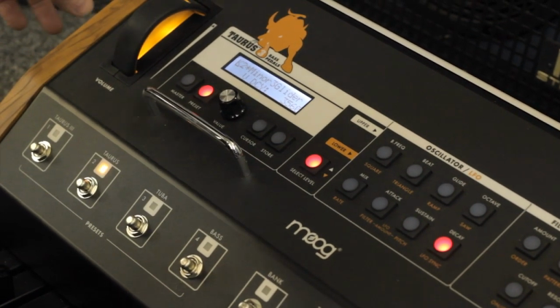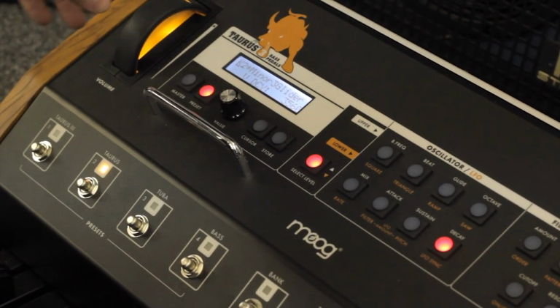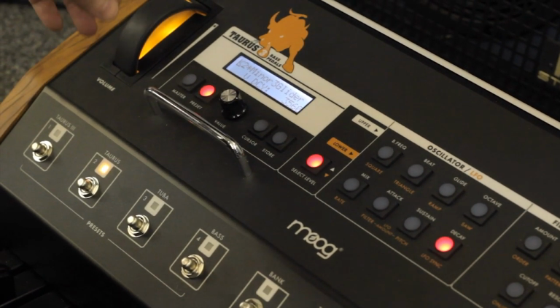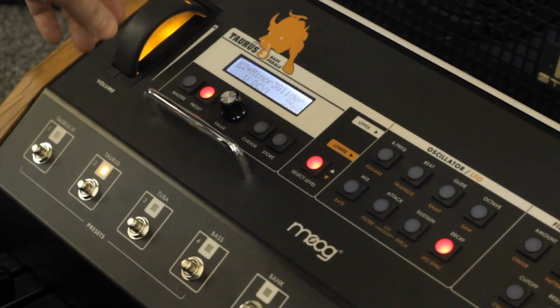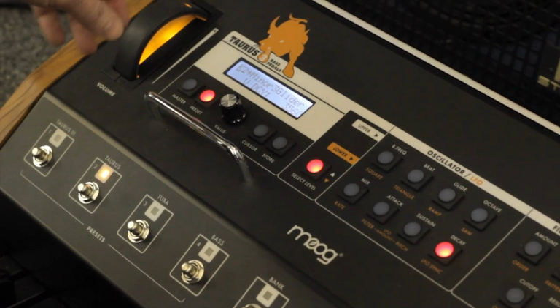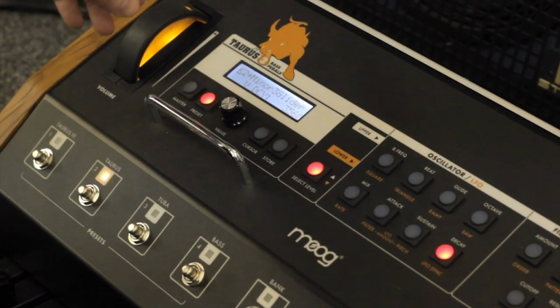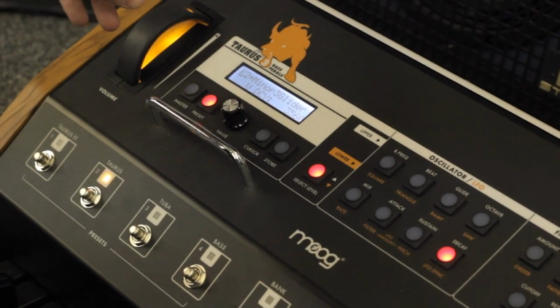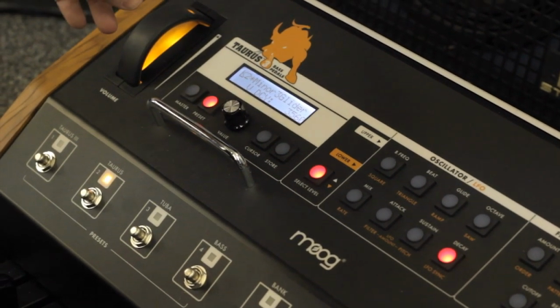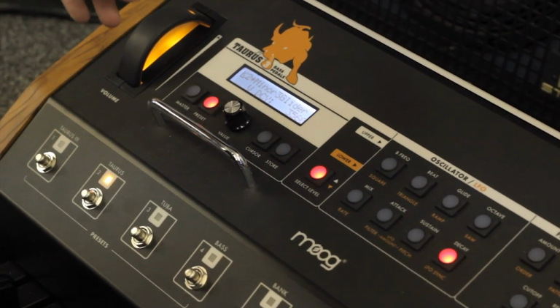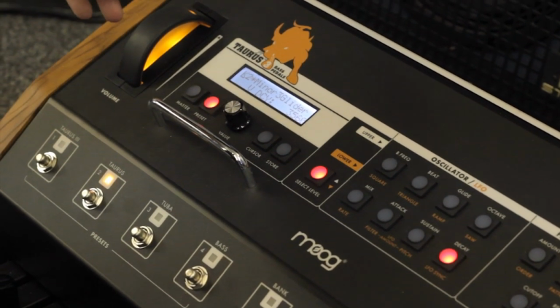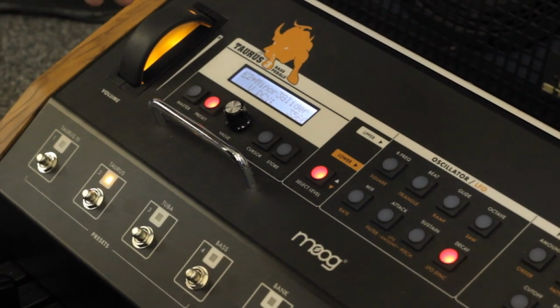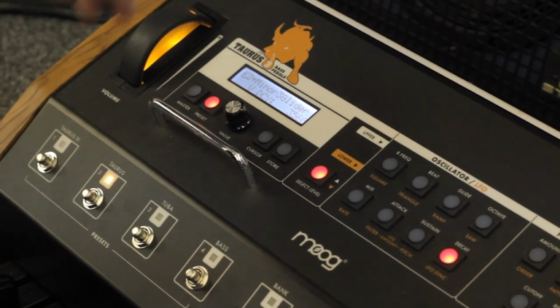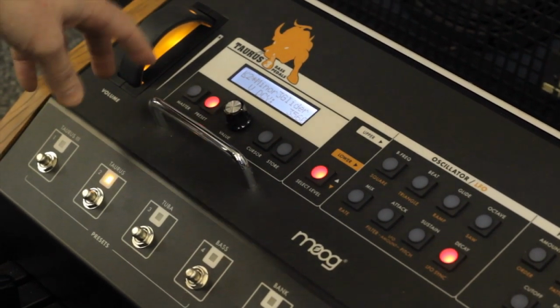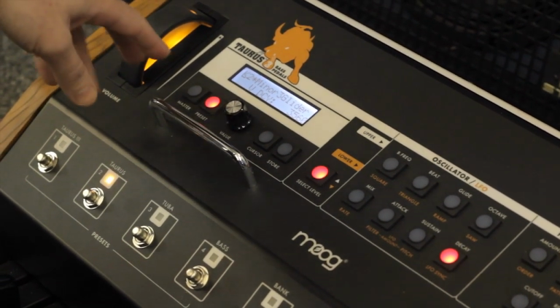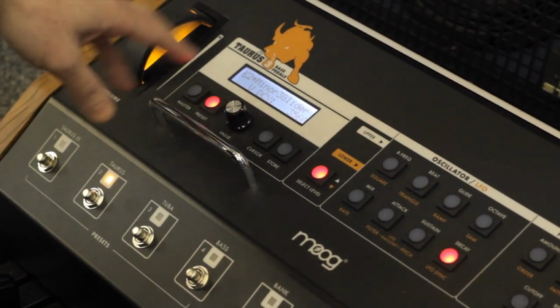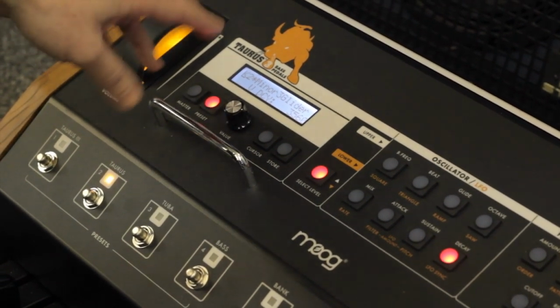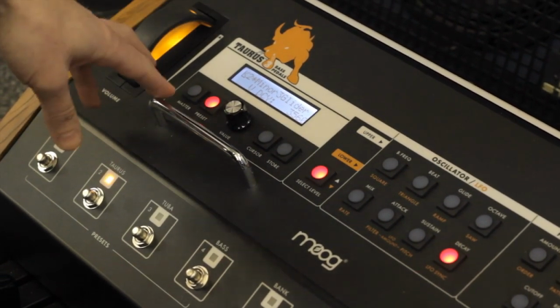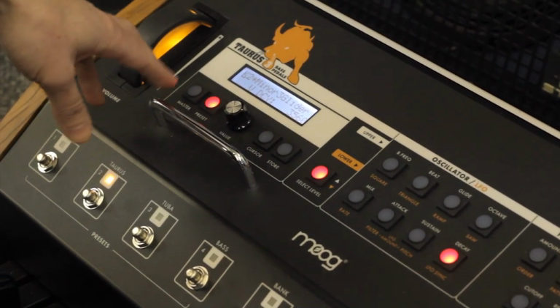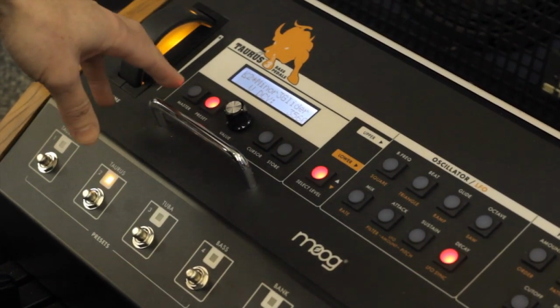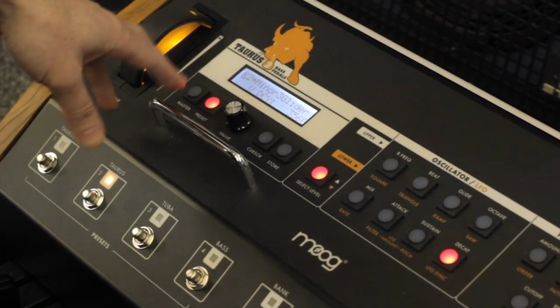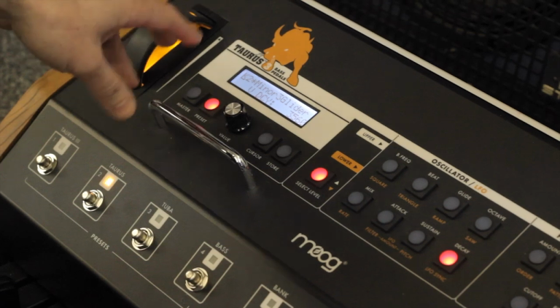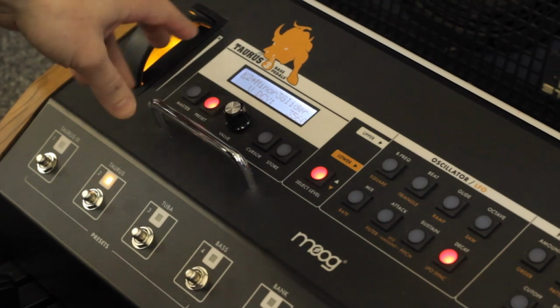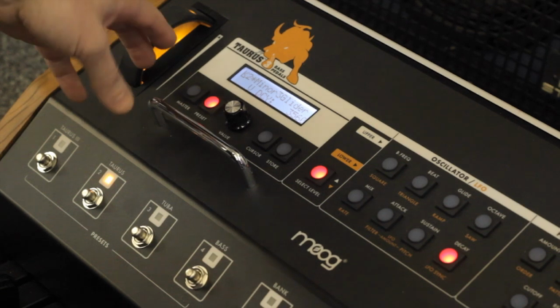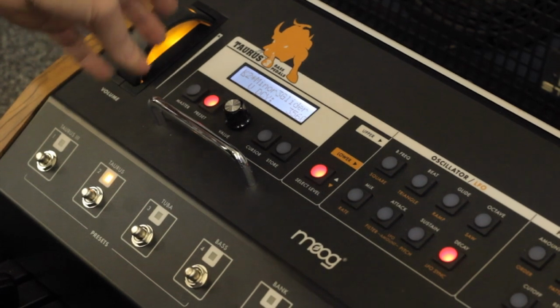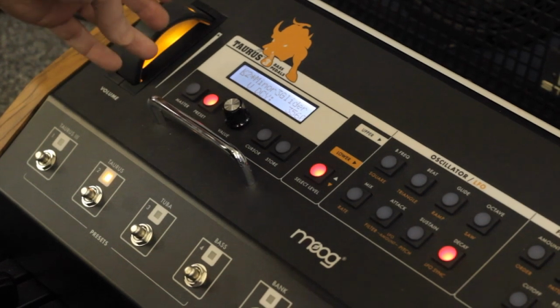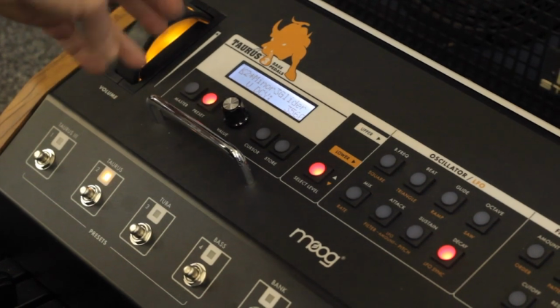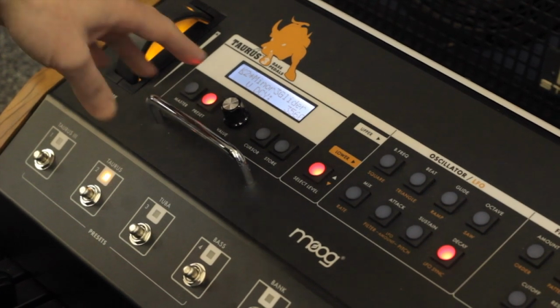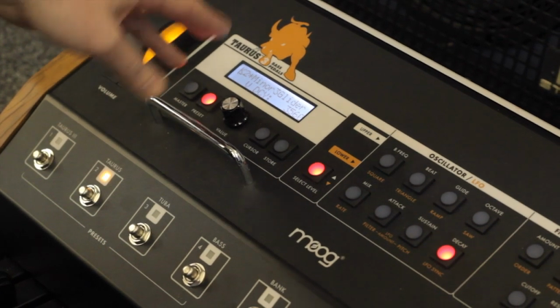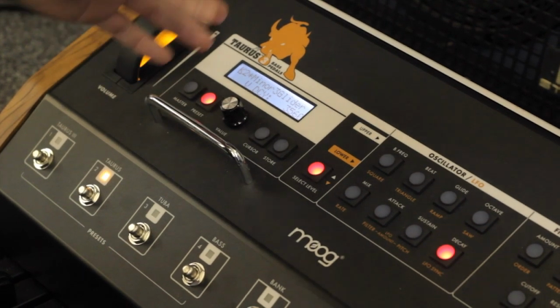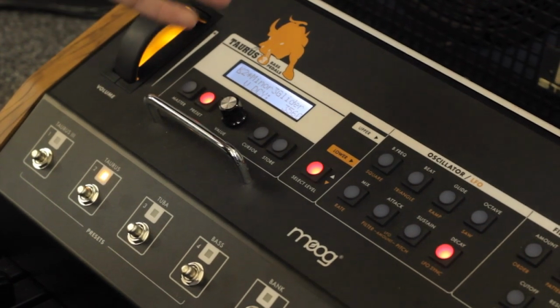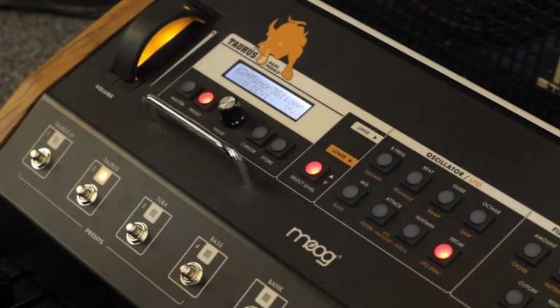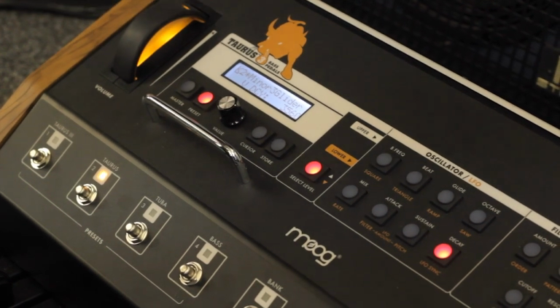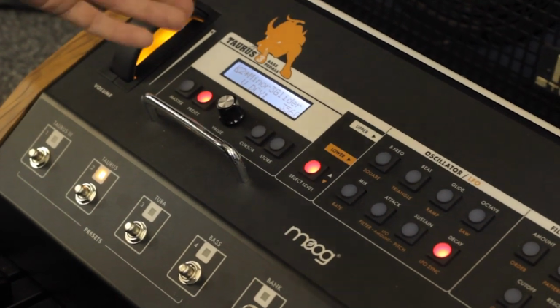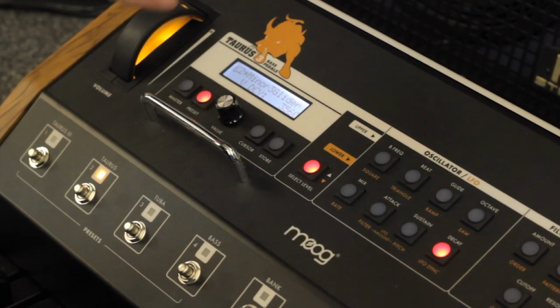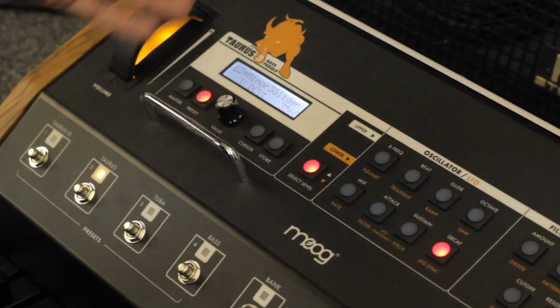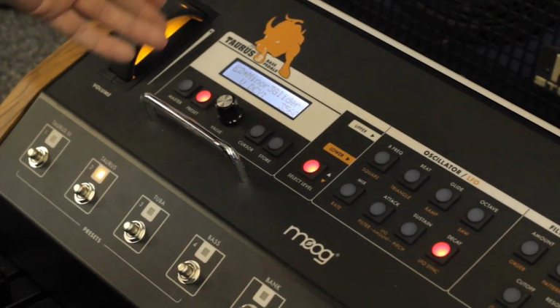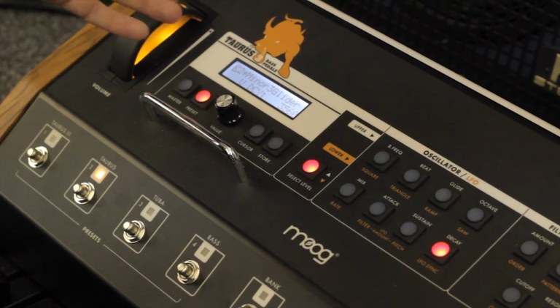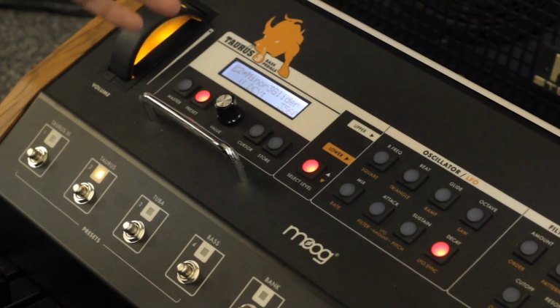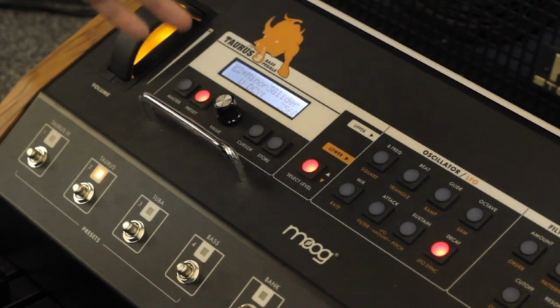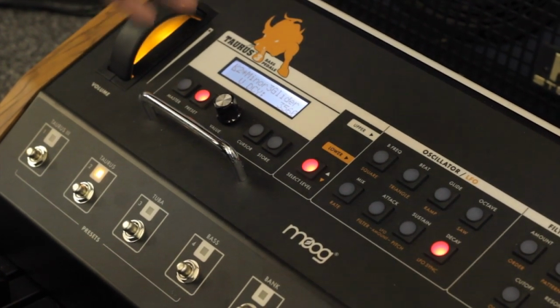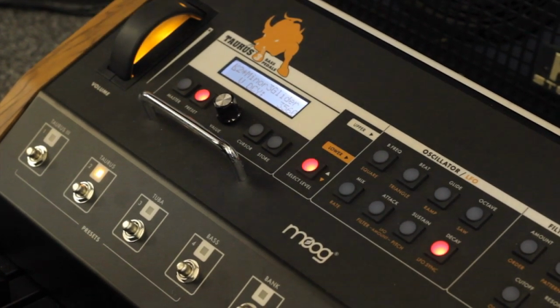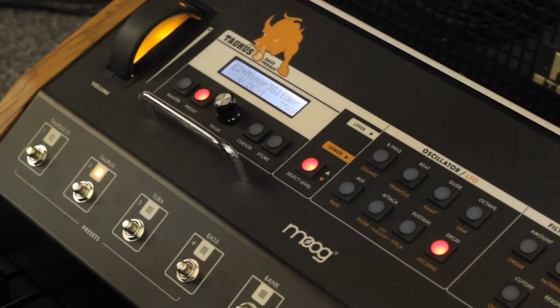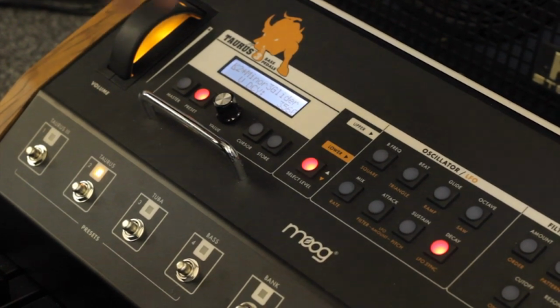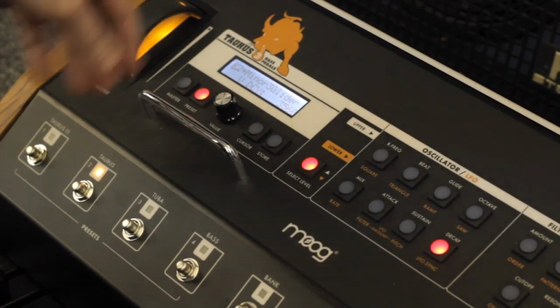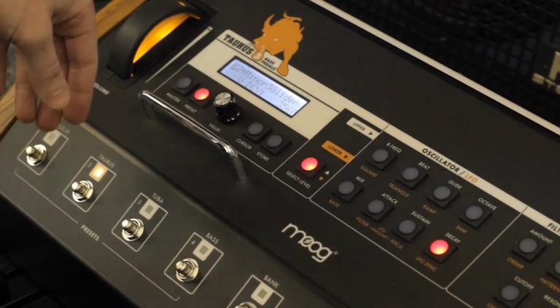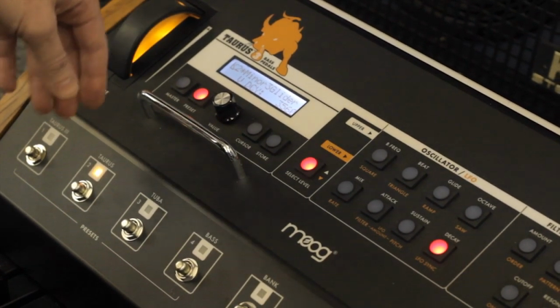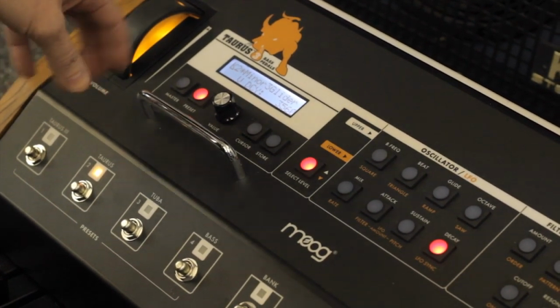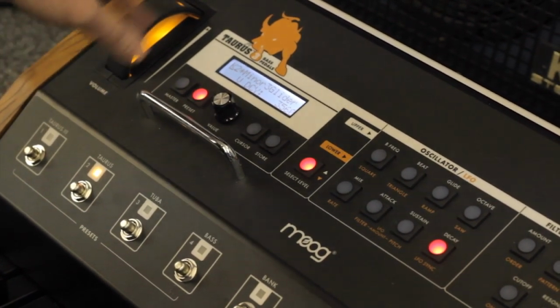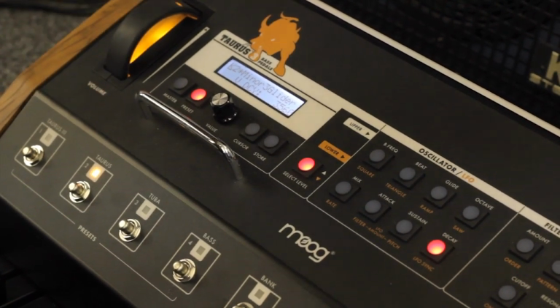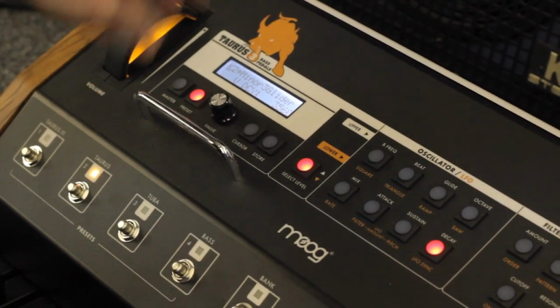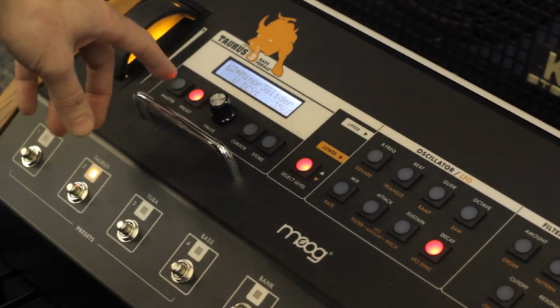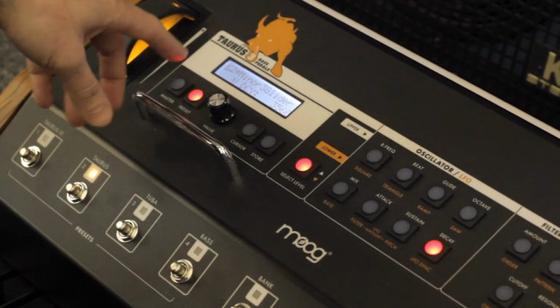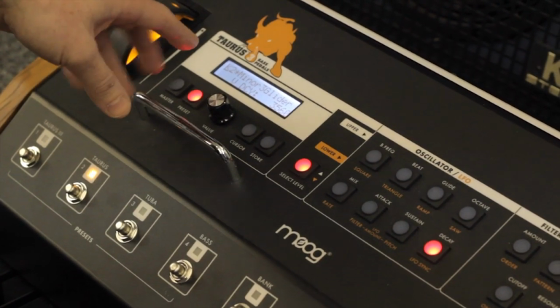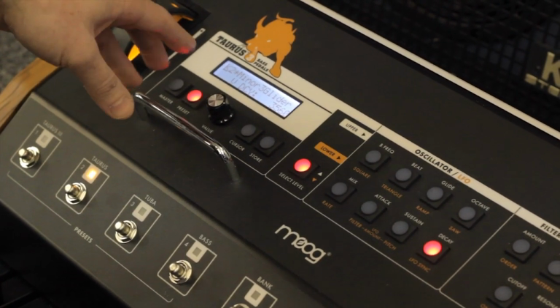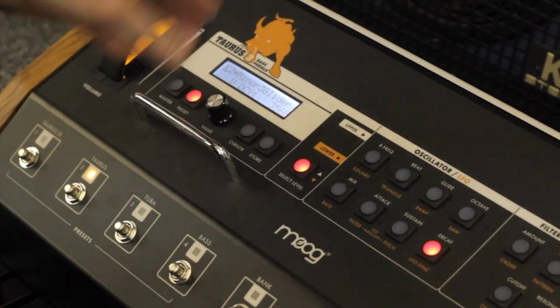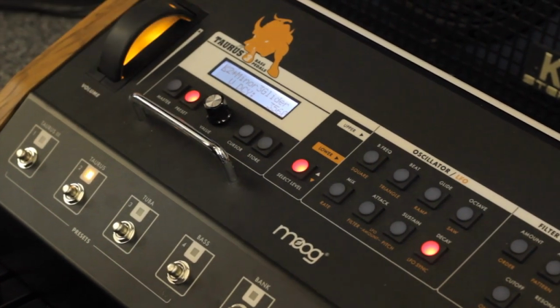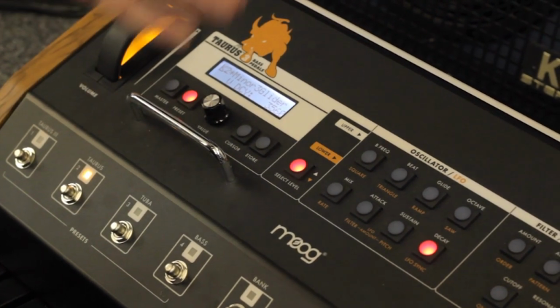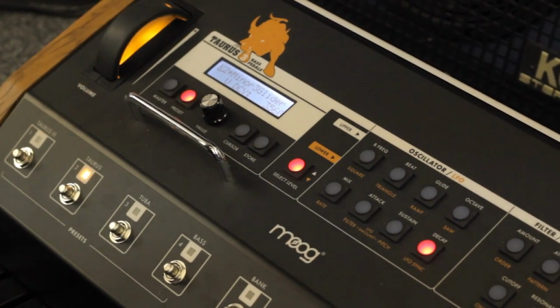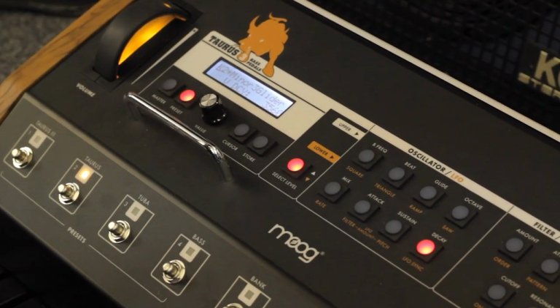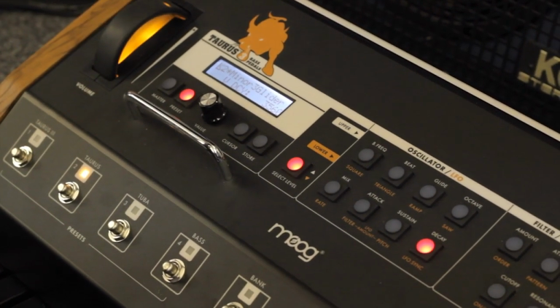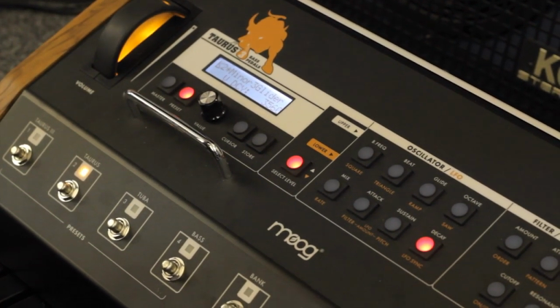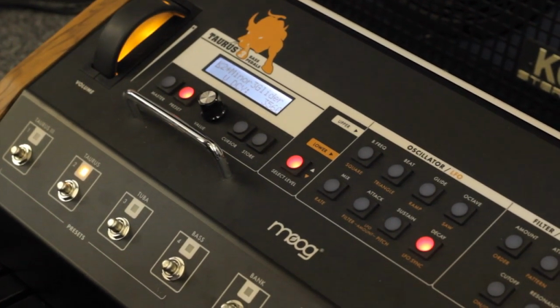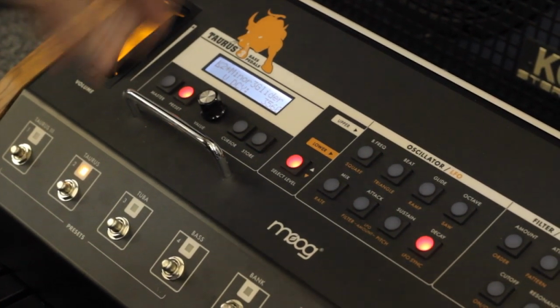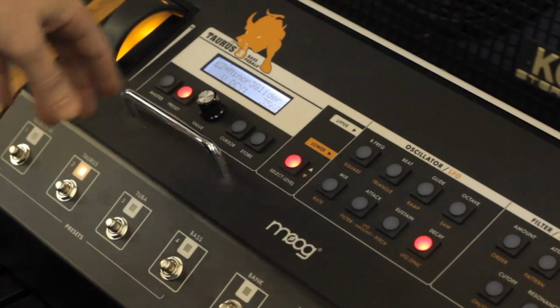You've got the master switch and the preset switches. Master is for MIDI control here. Set up presets is for going through presets.